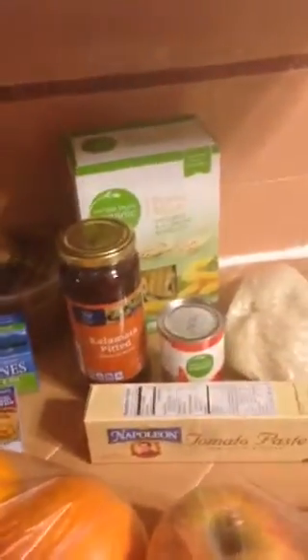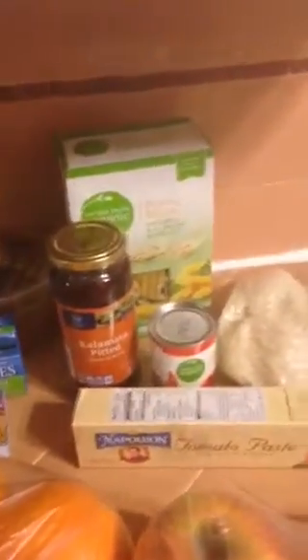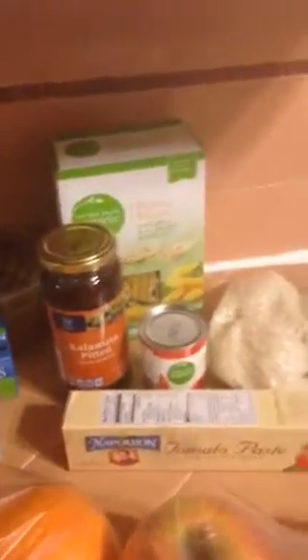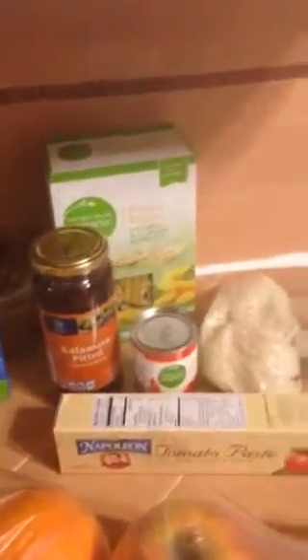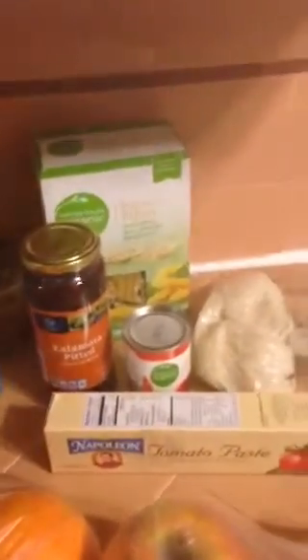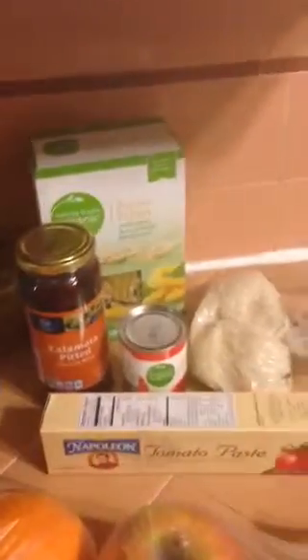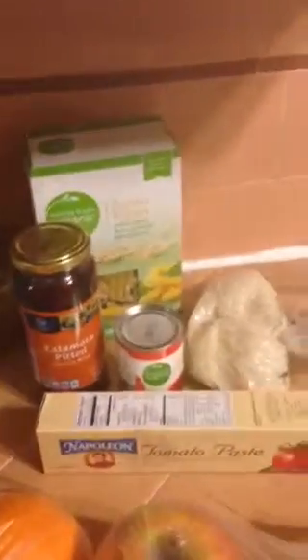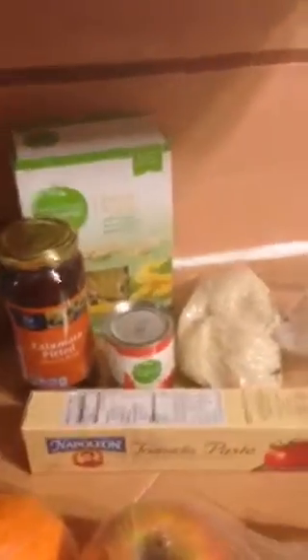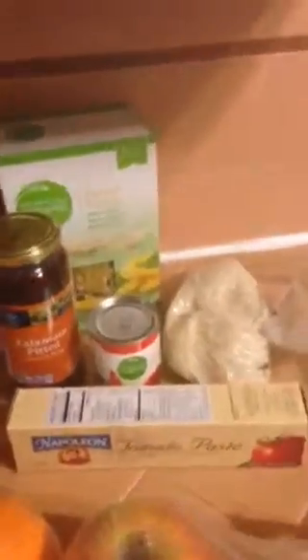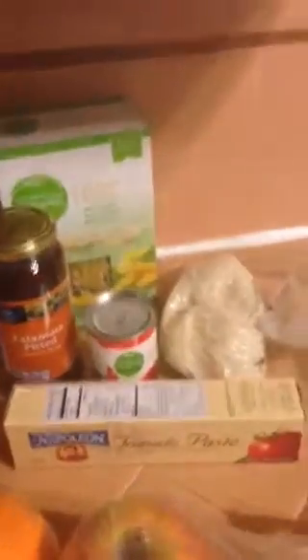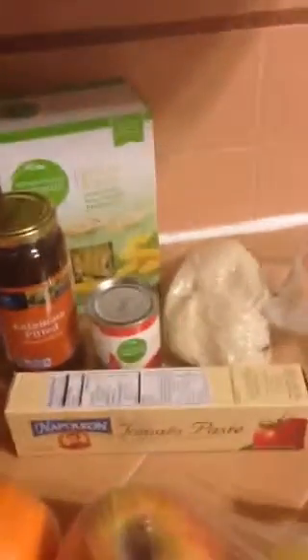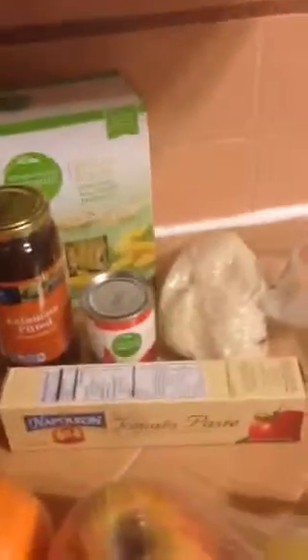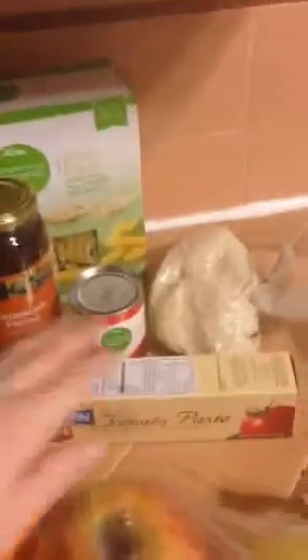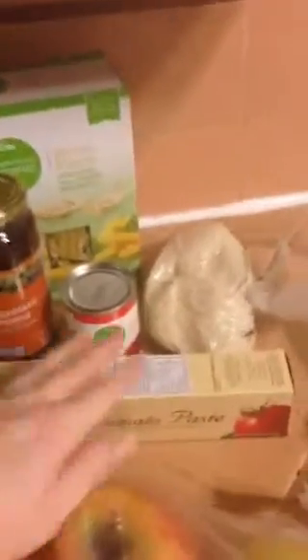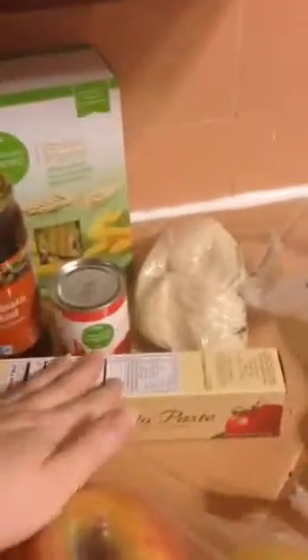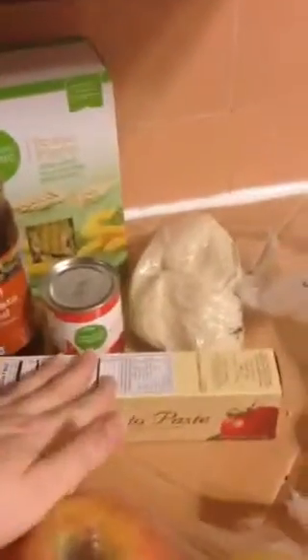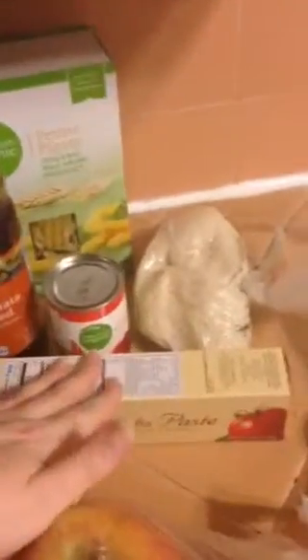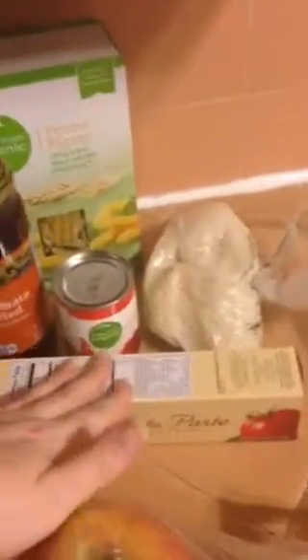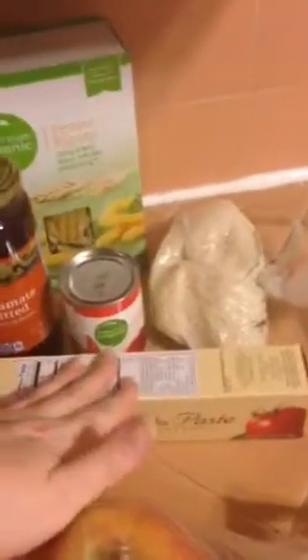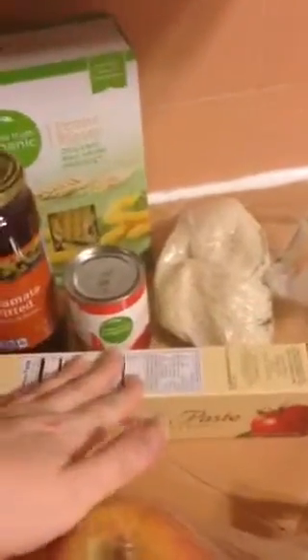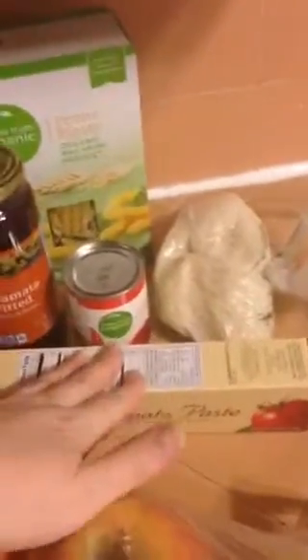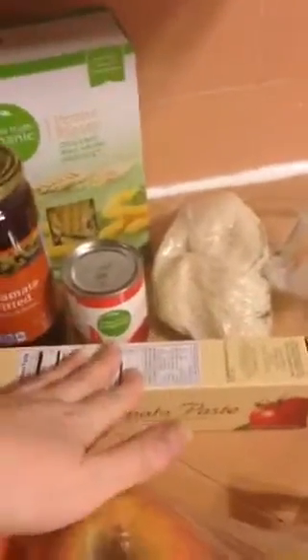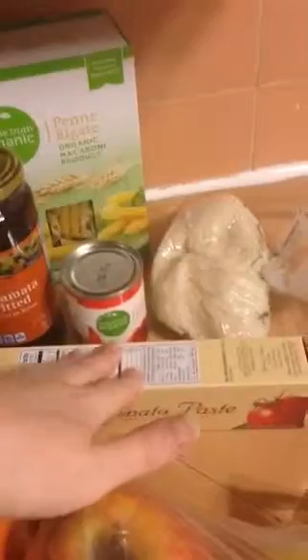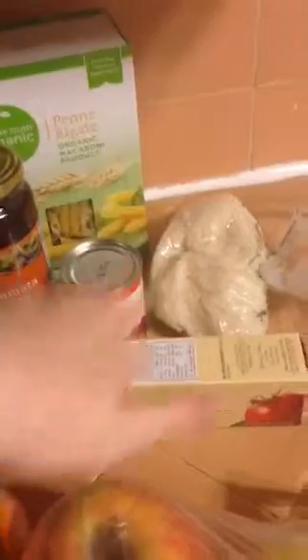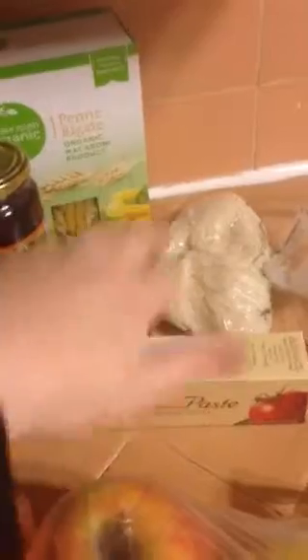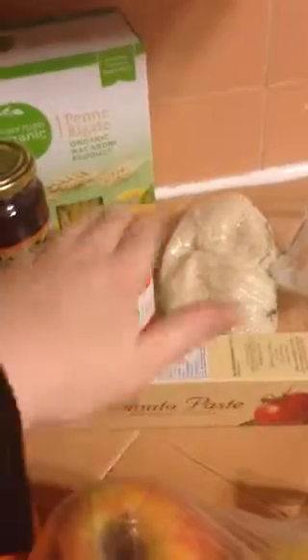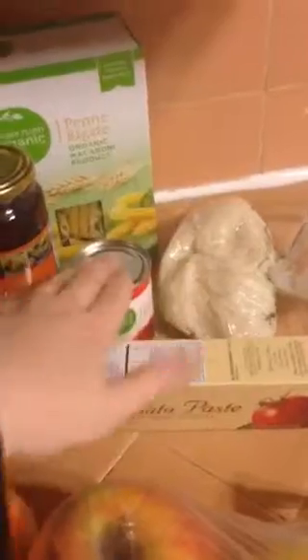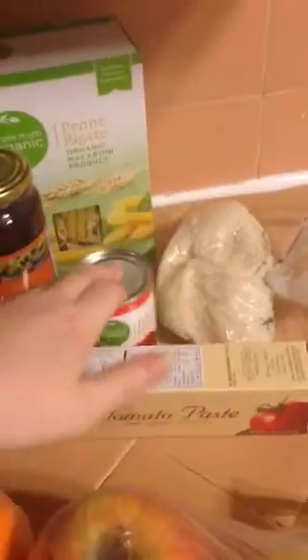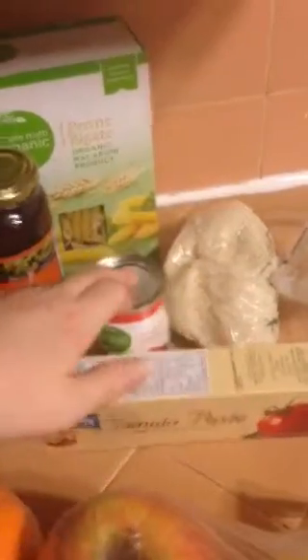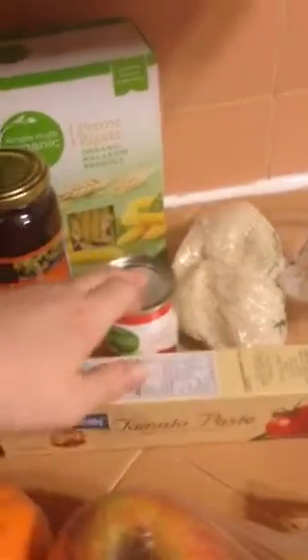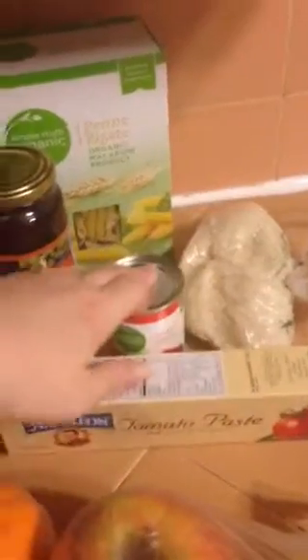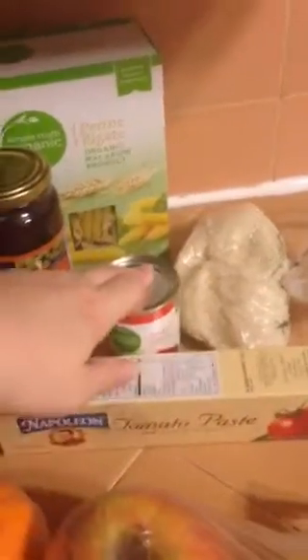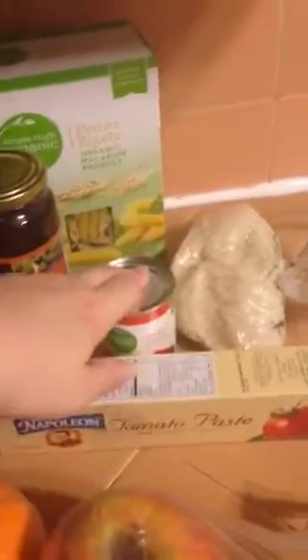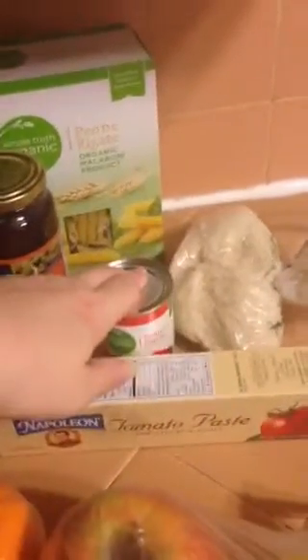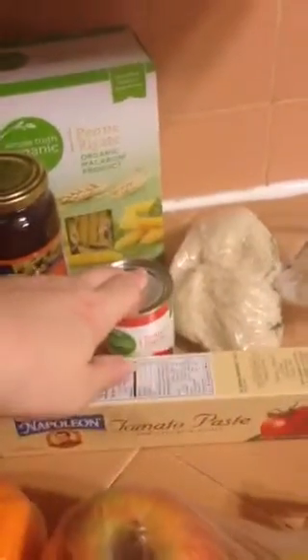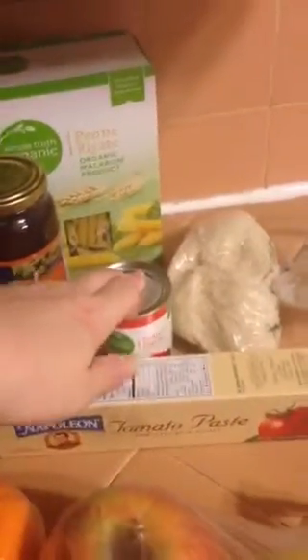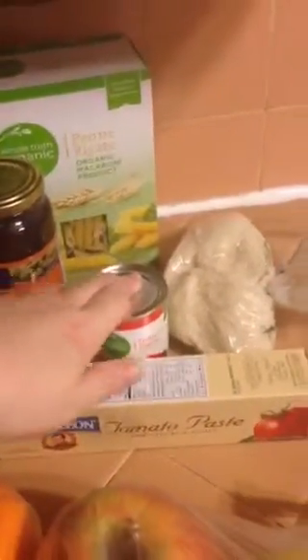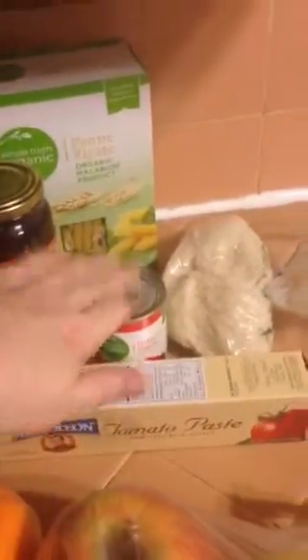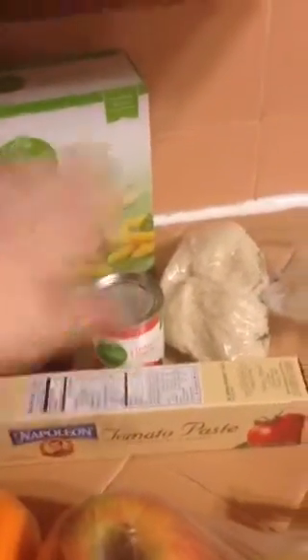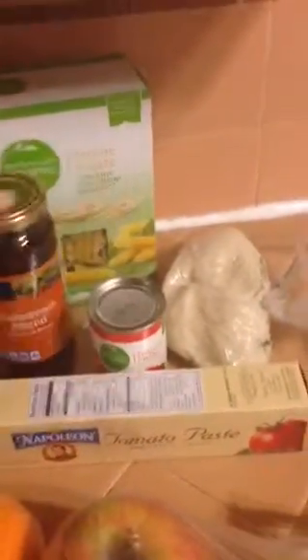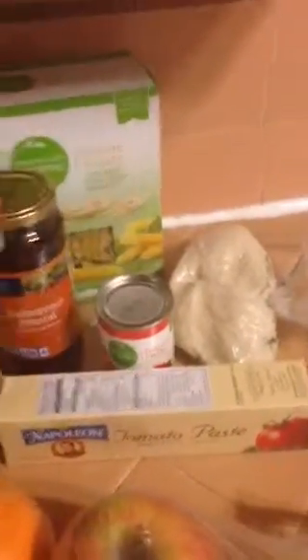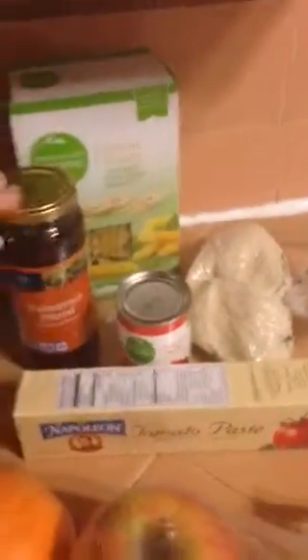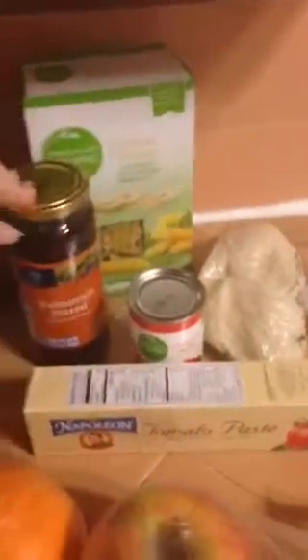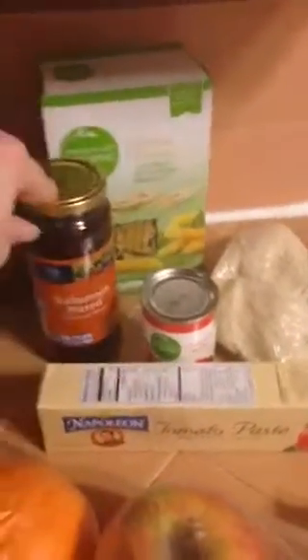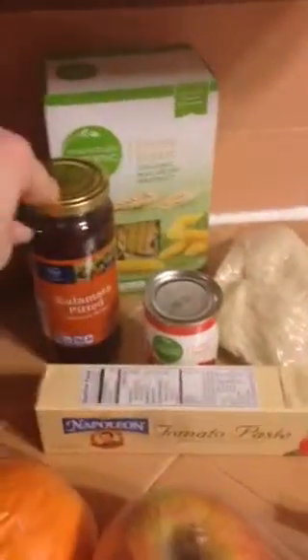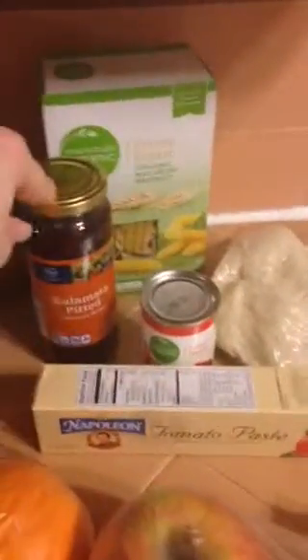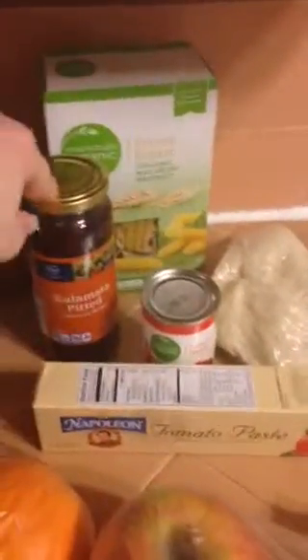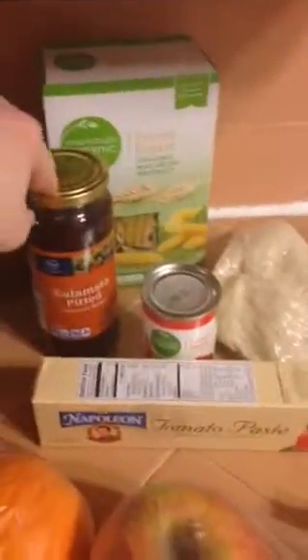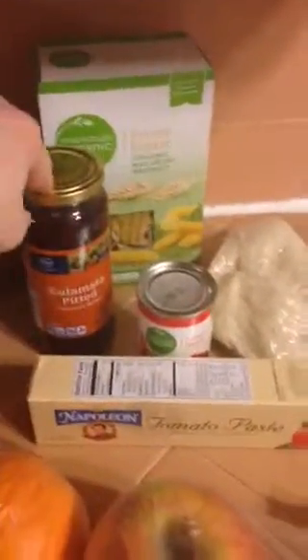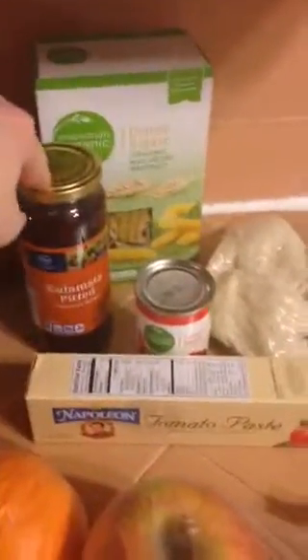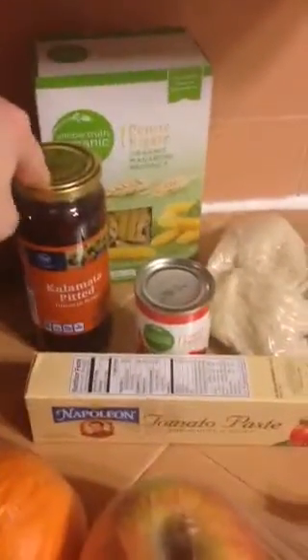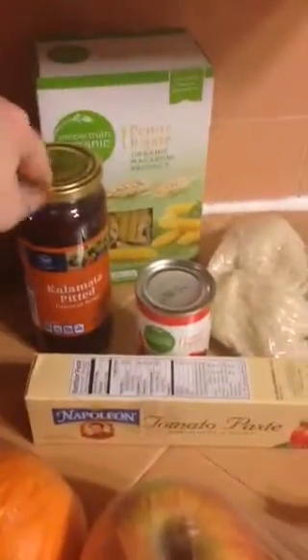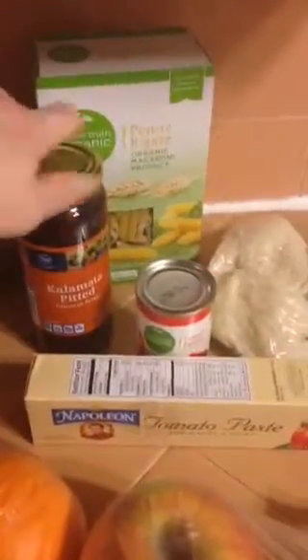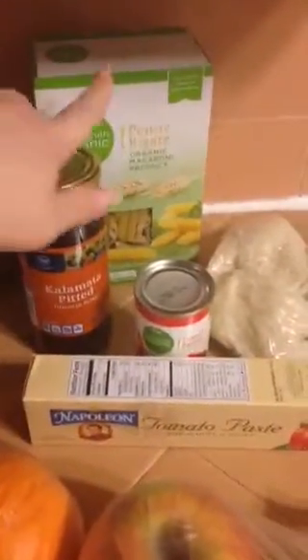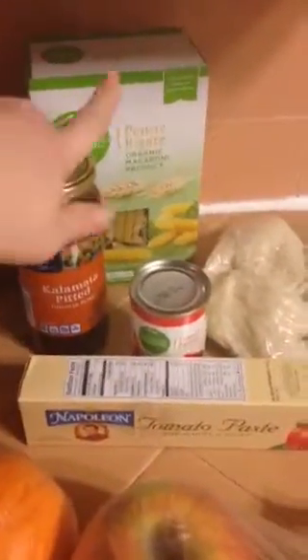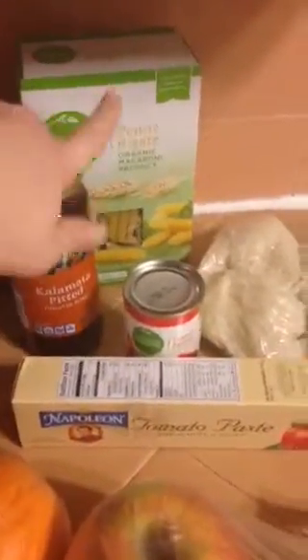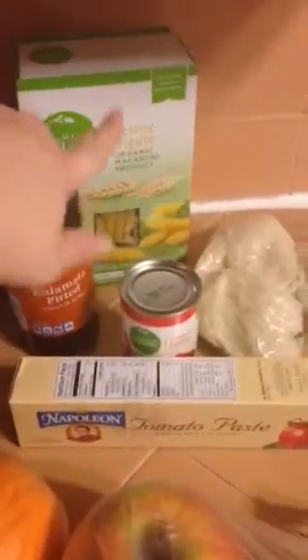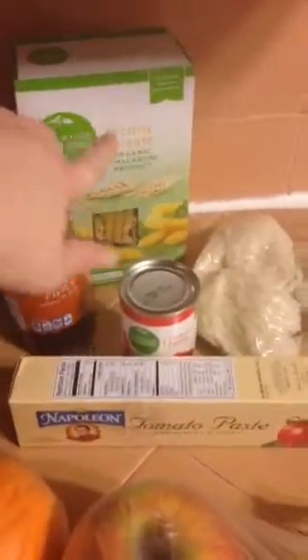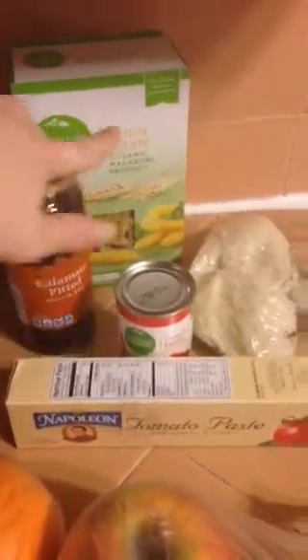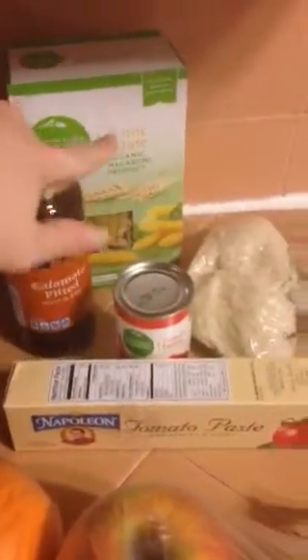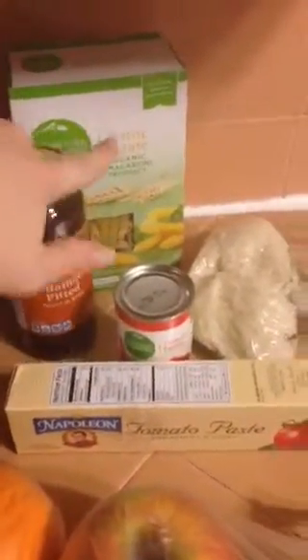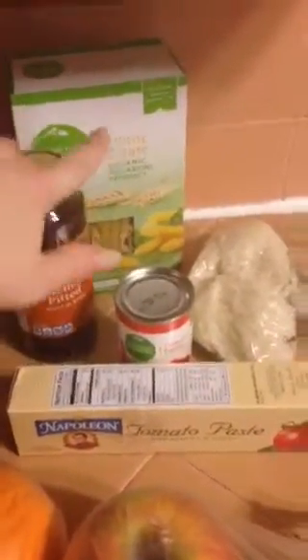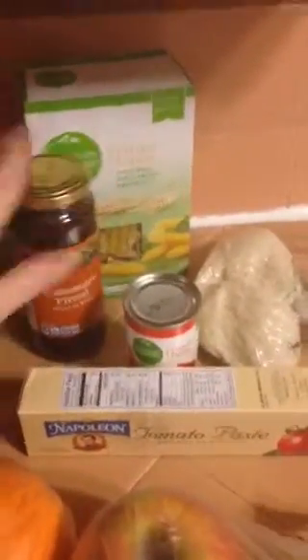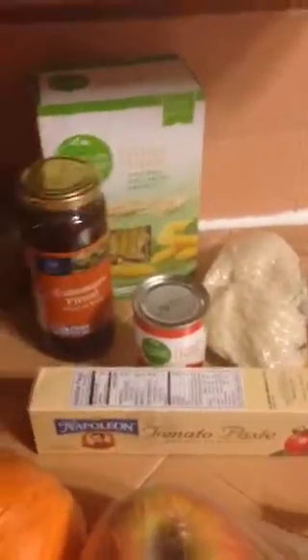I also have some tomato paste here — here's another tomato paste — Kalamata olives, and some pasta.